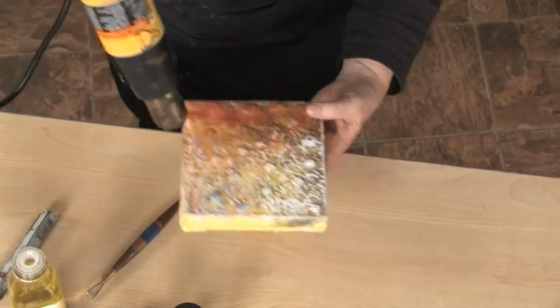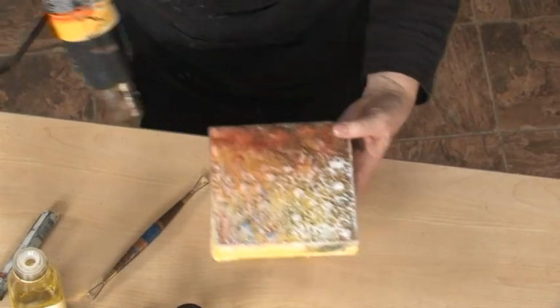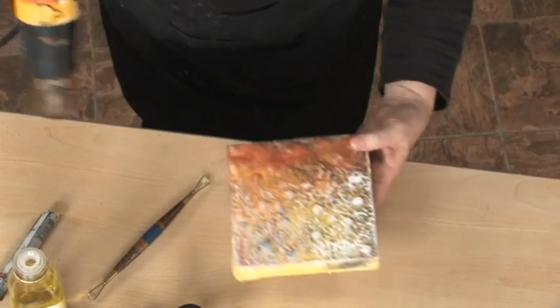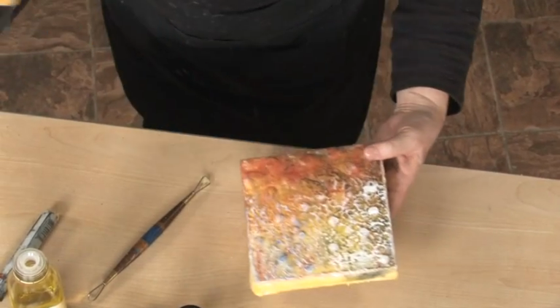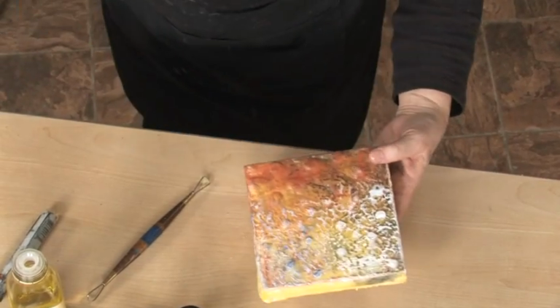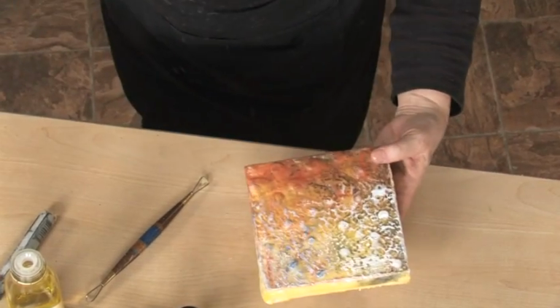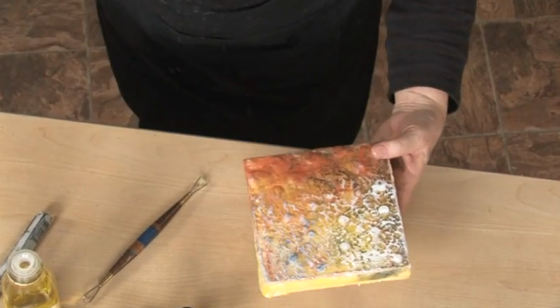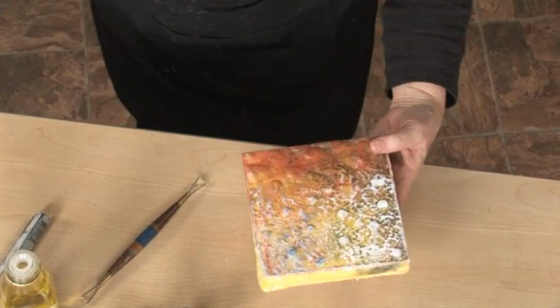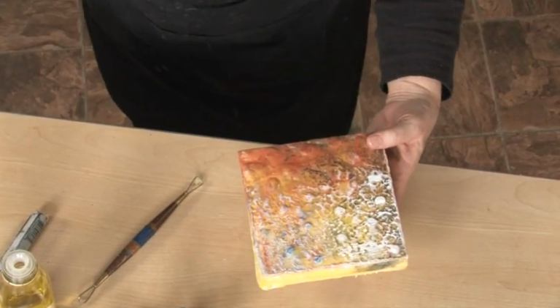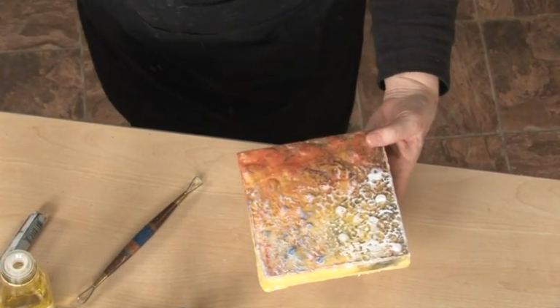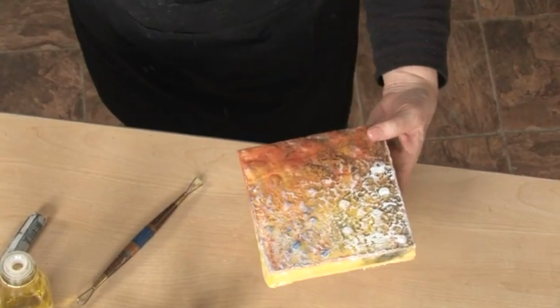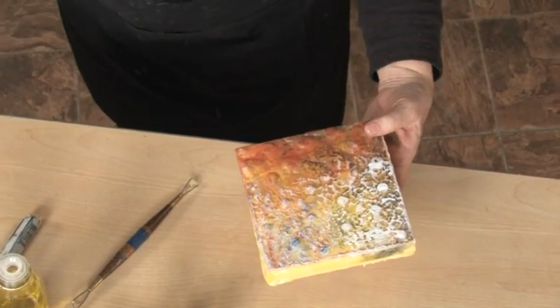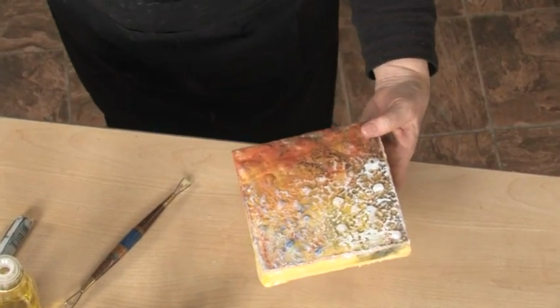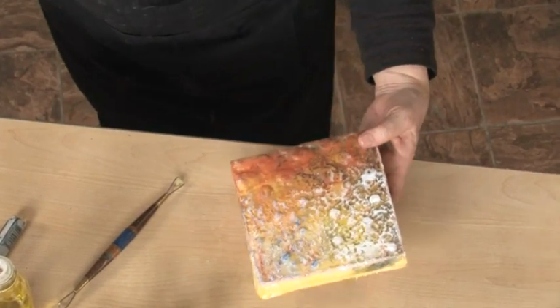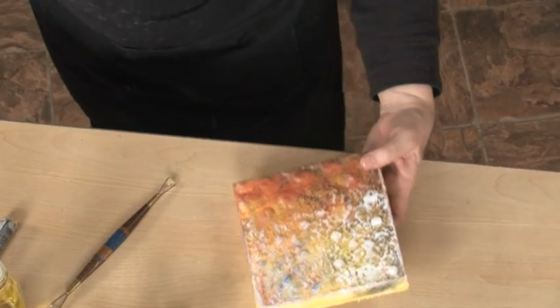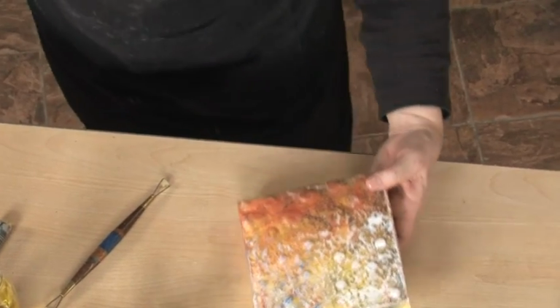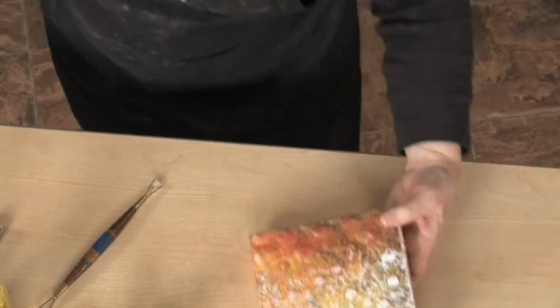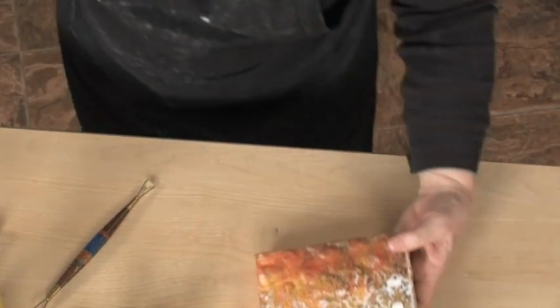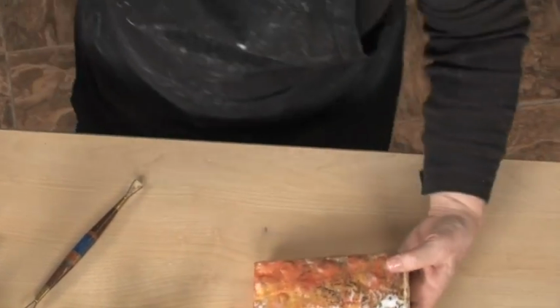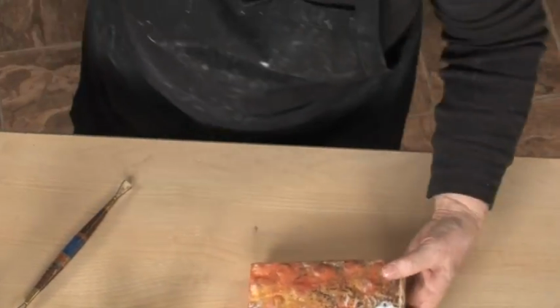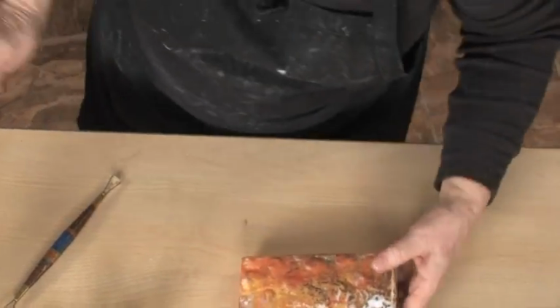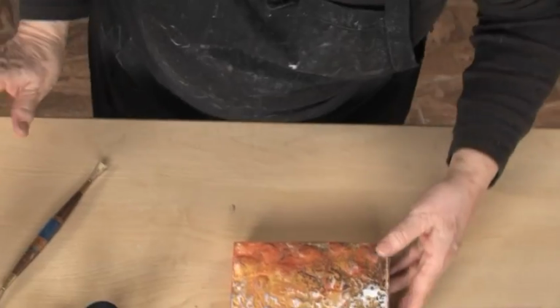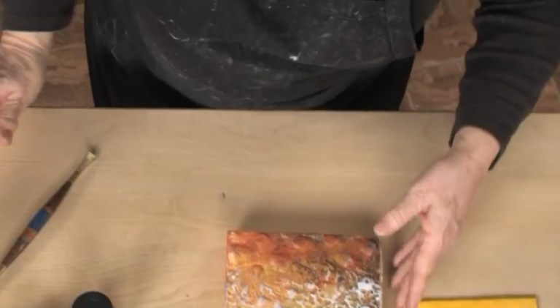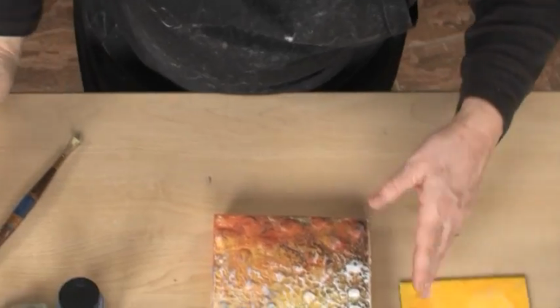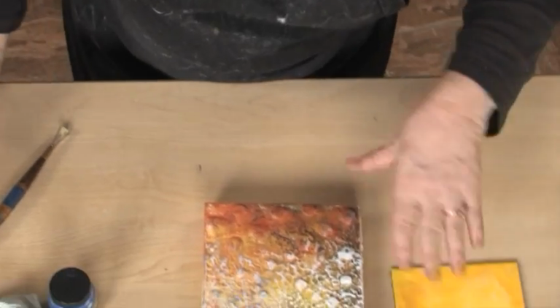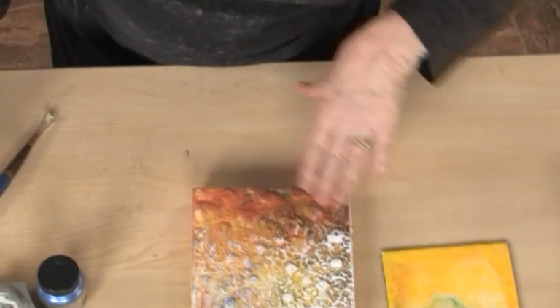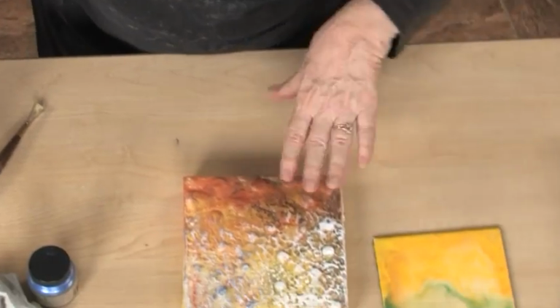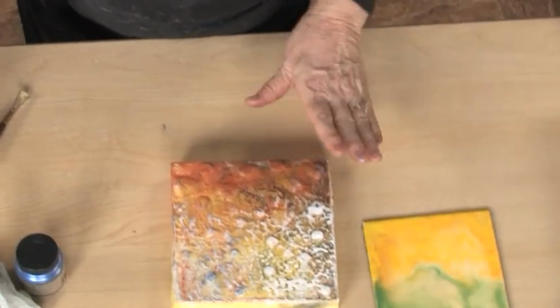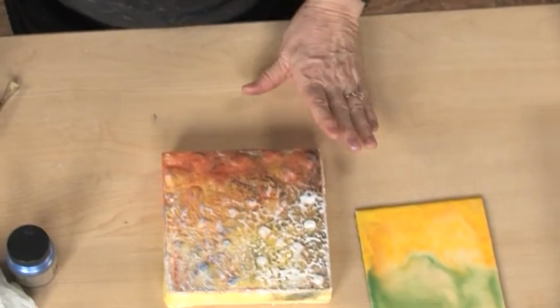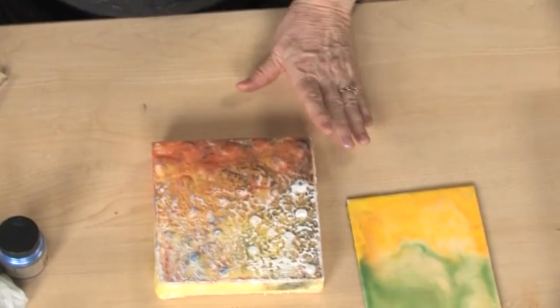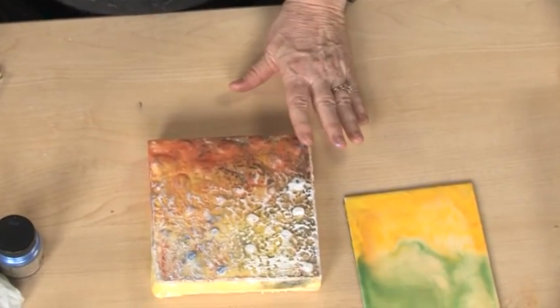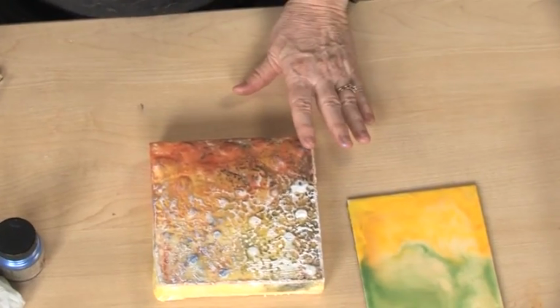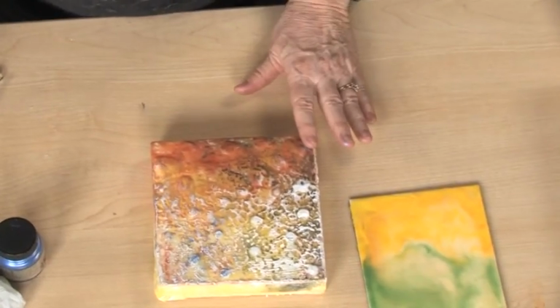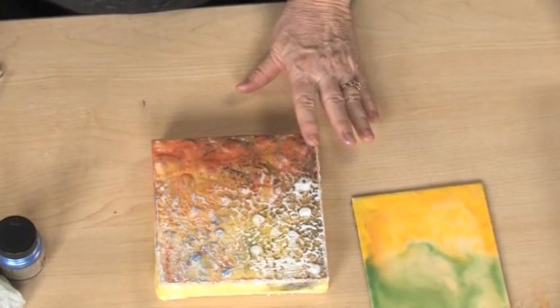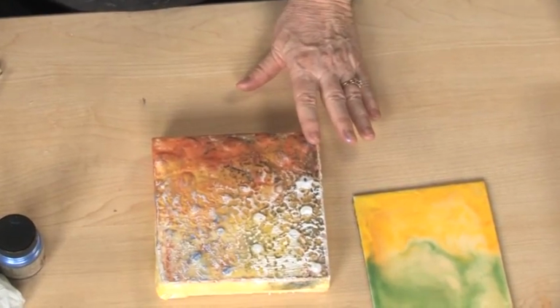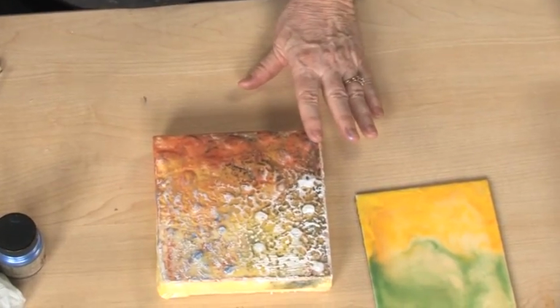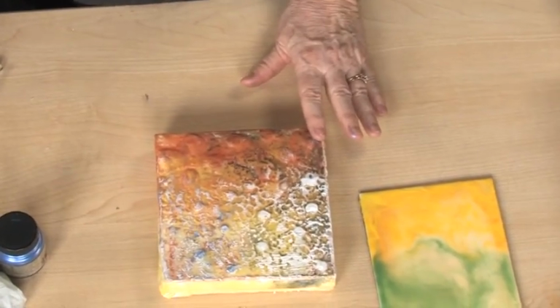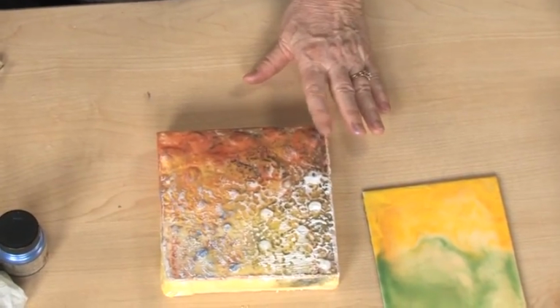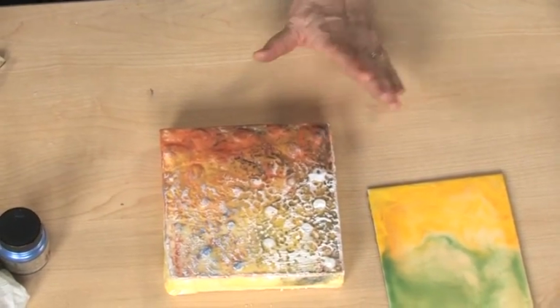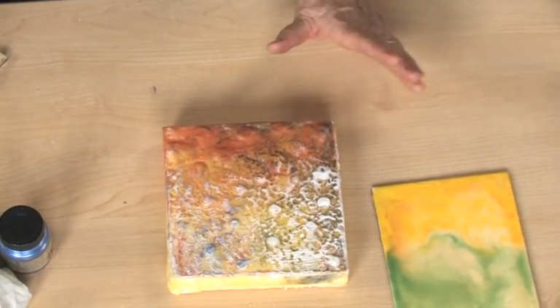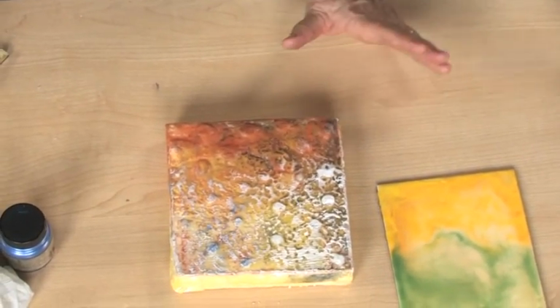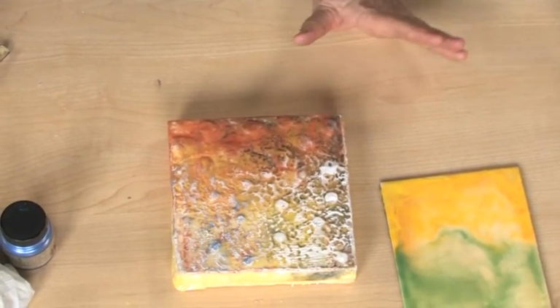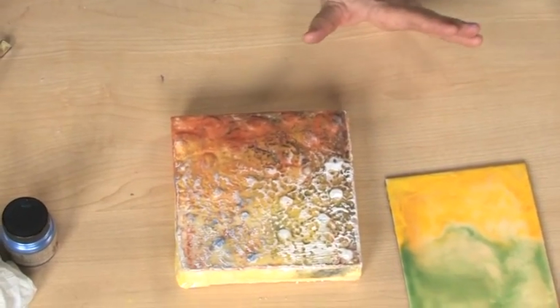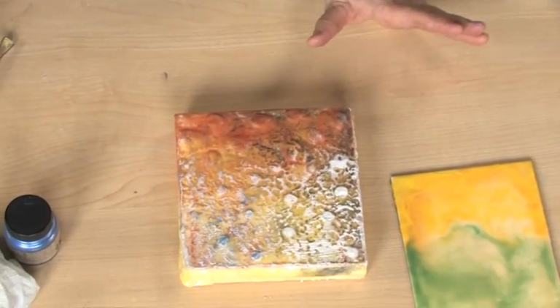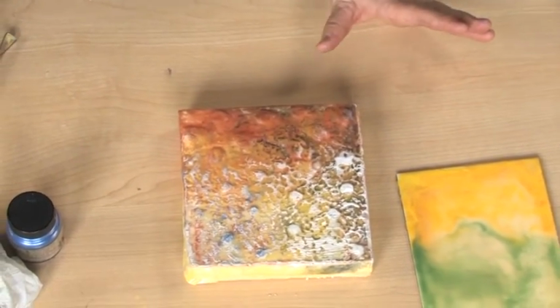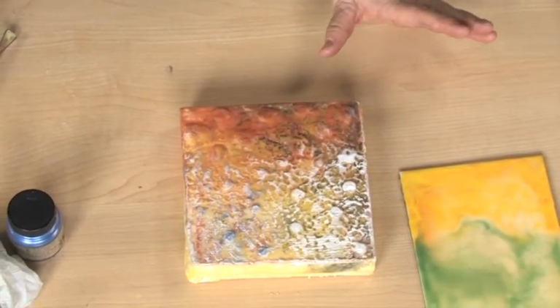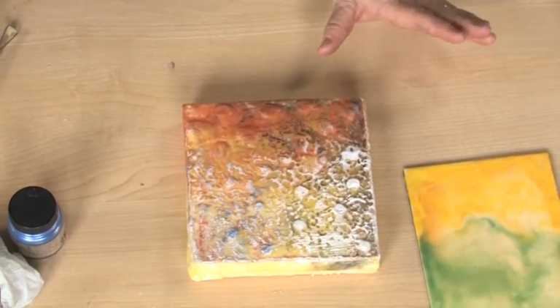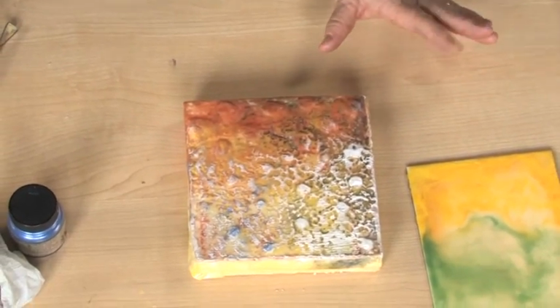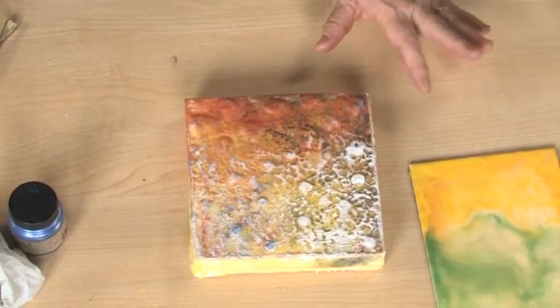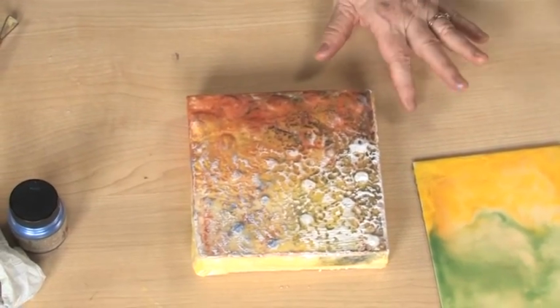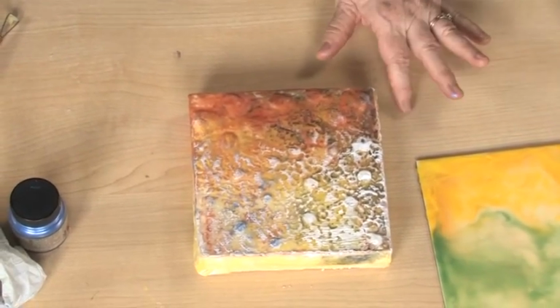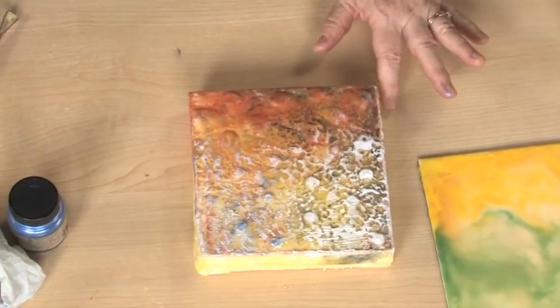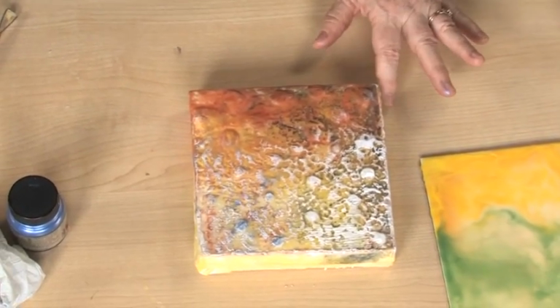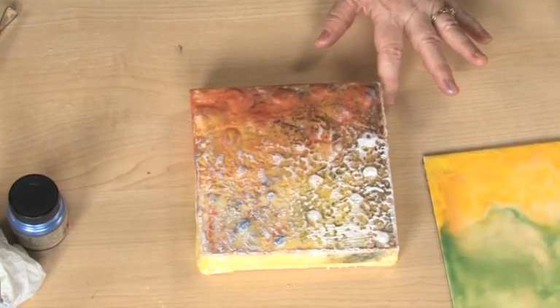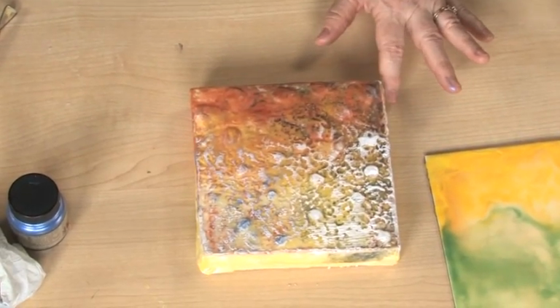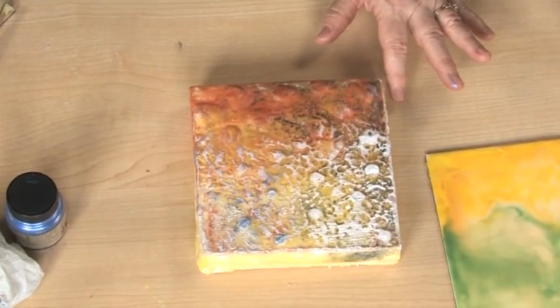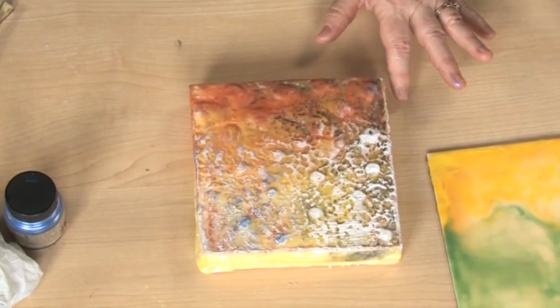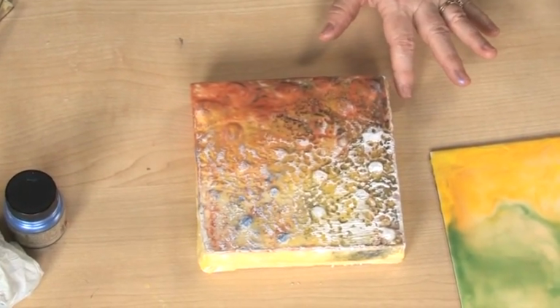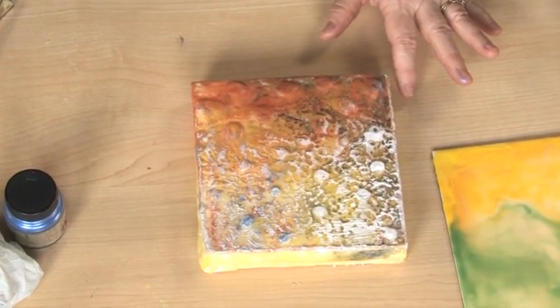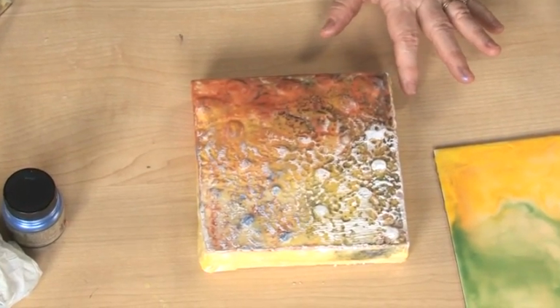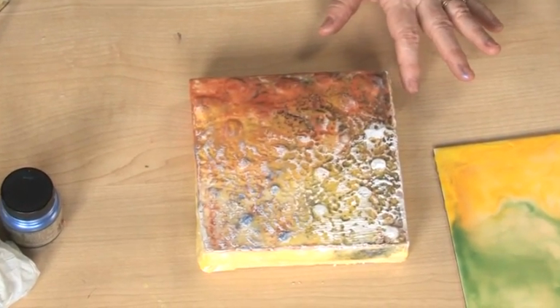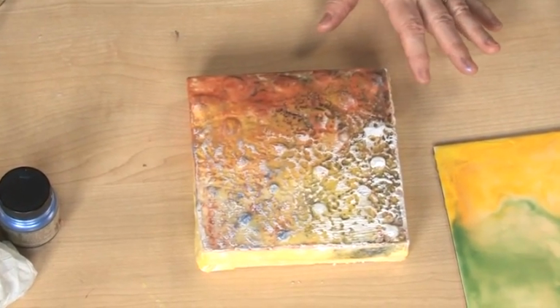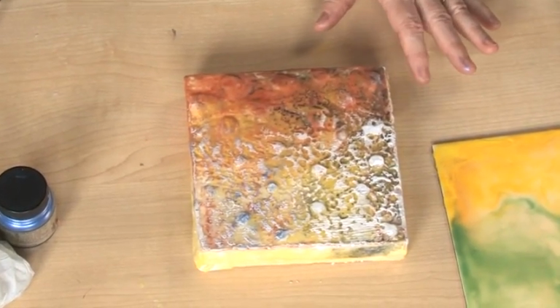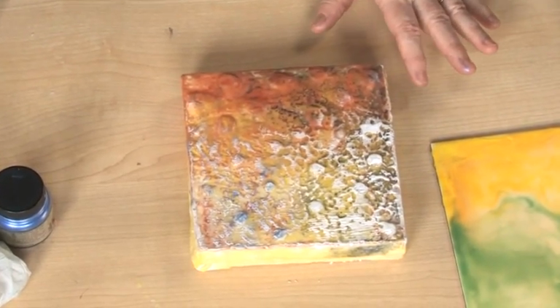So you can see how just using the process of creating texture, I'm already beginning to build up something that's got some possibilities.